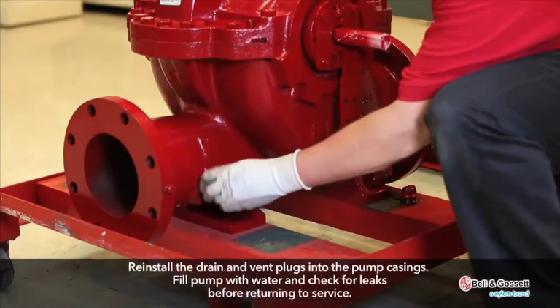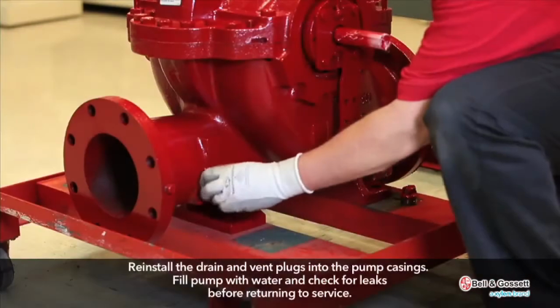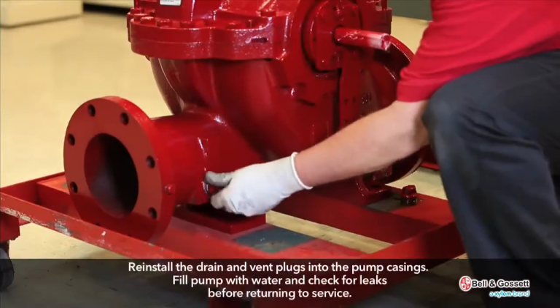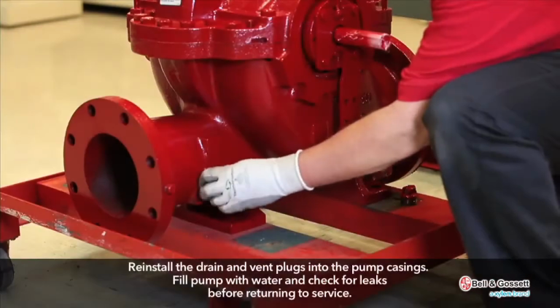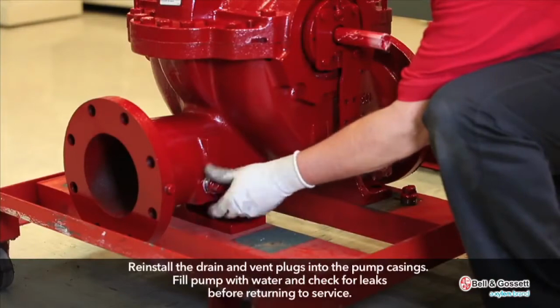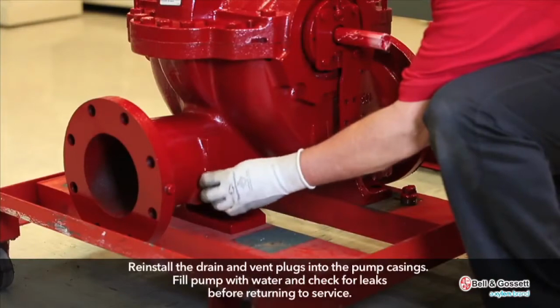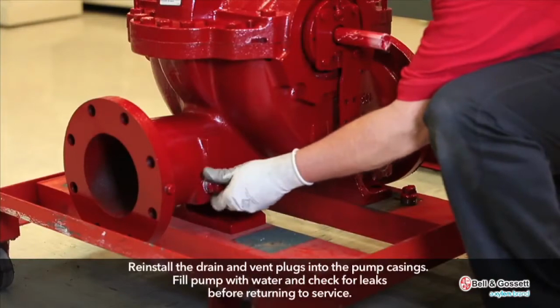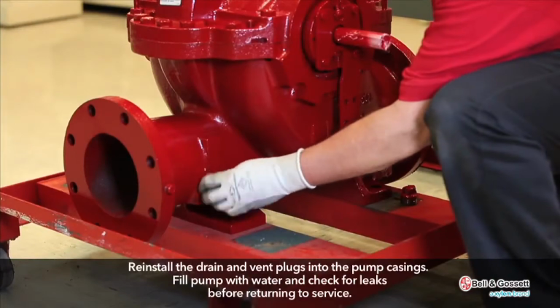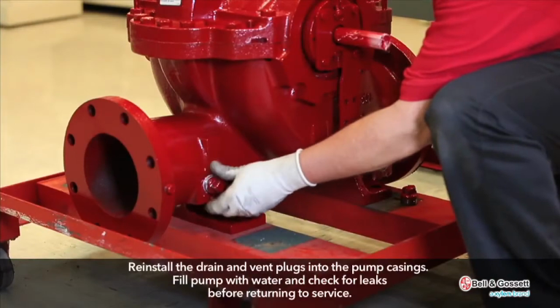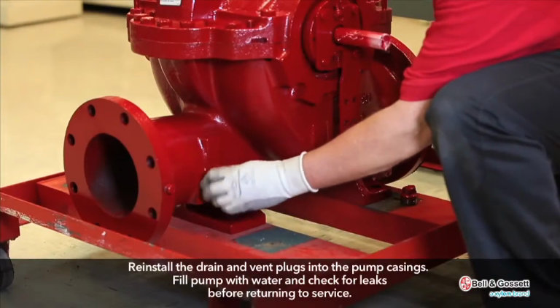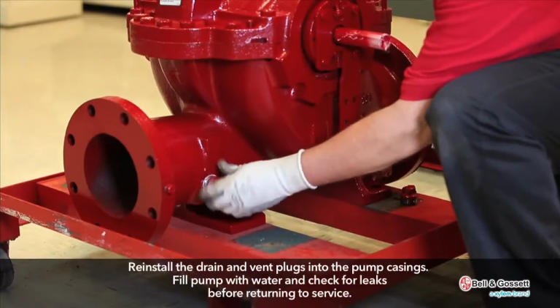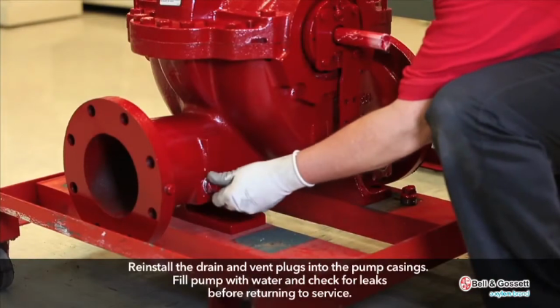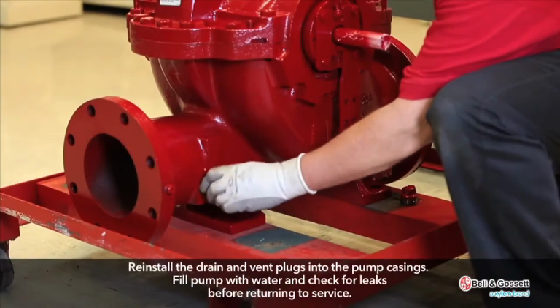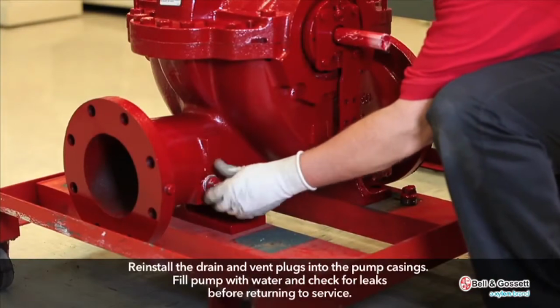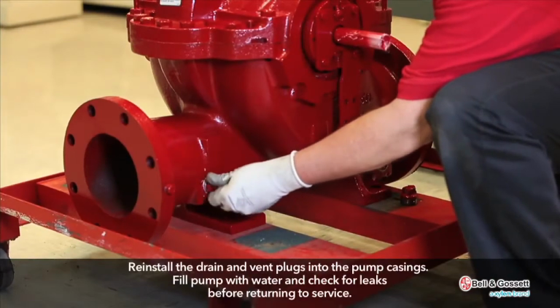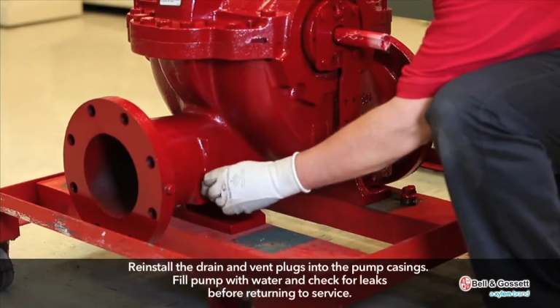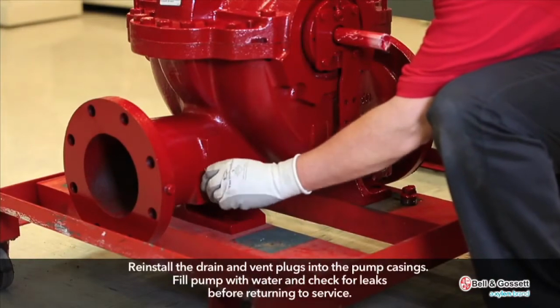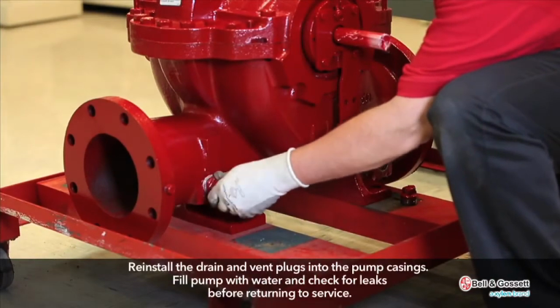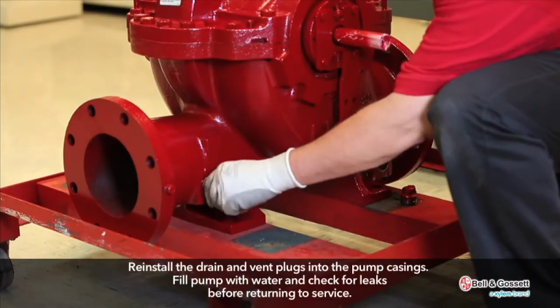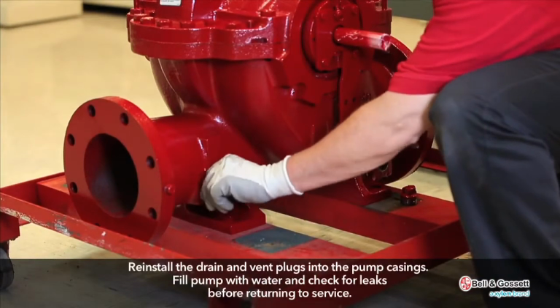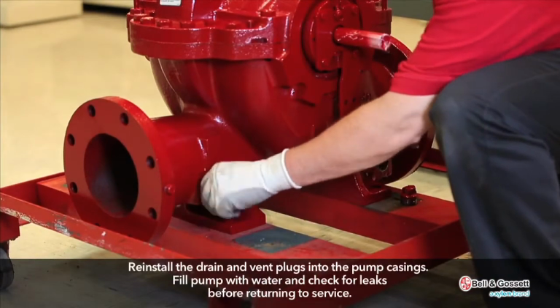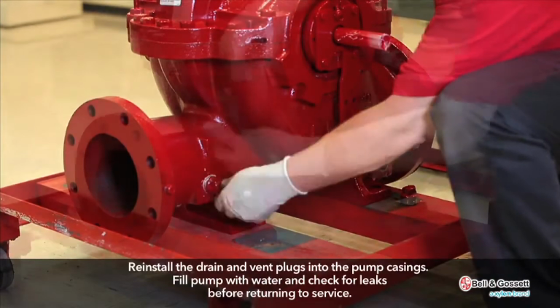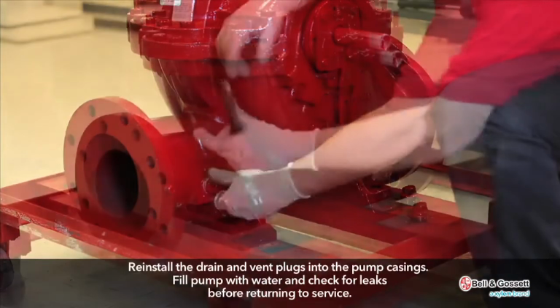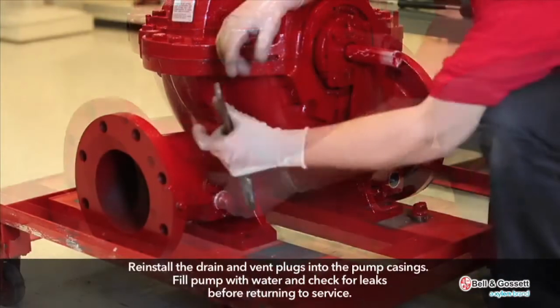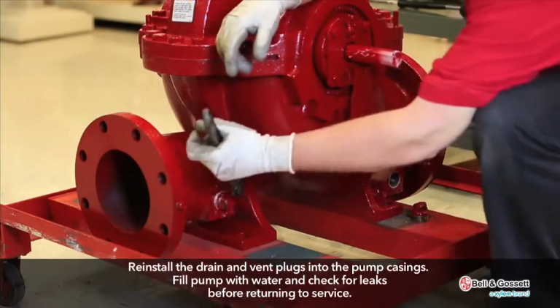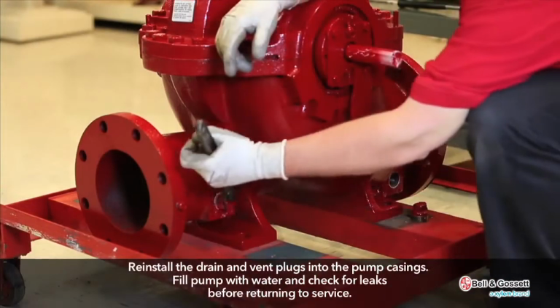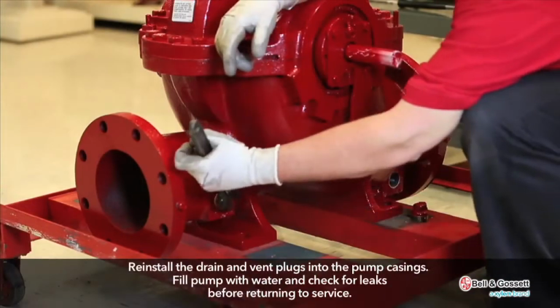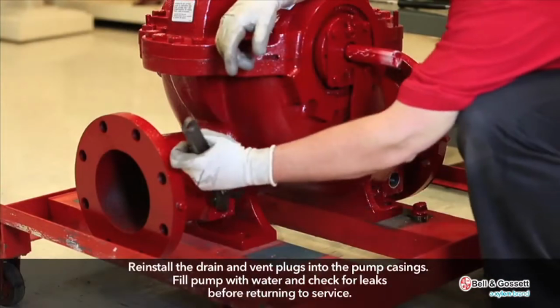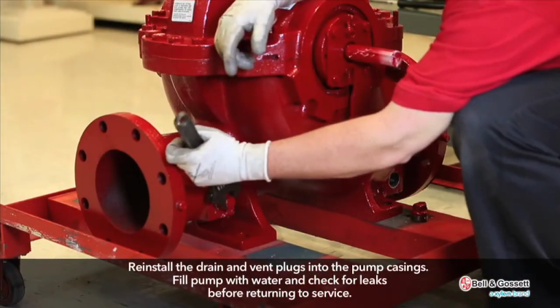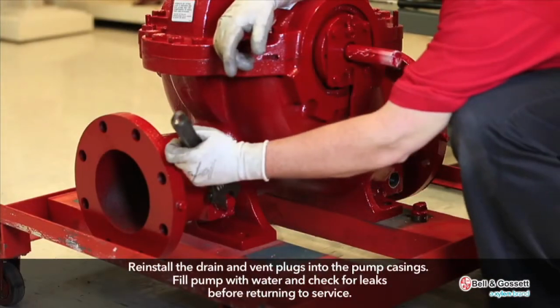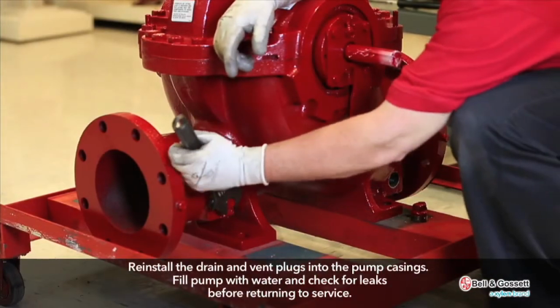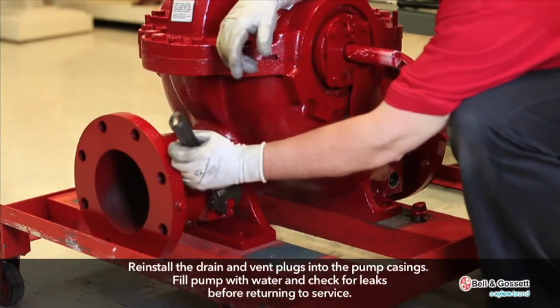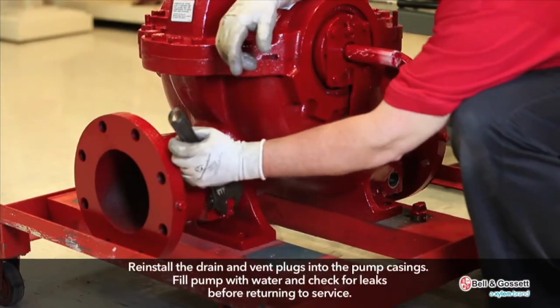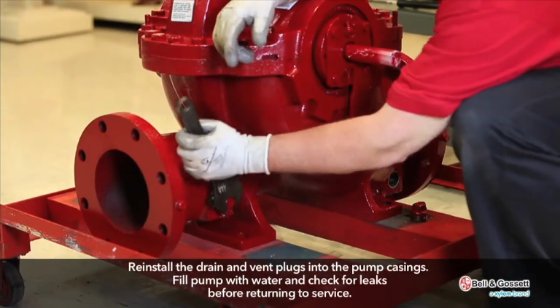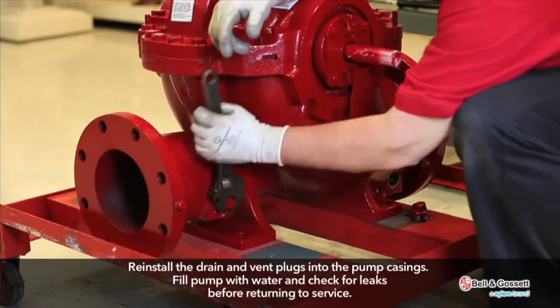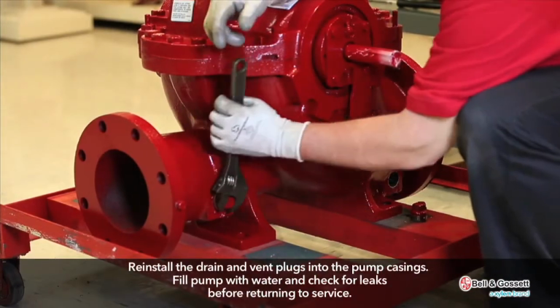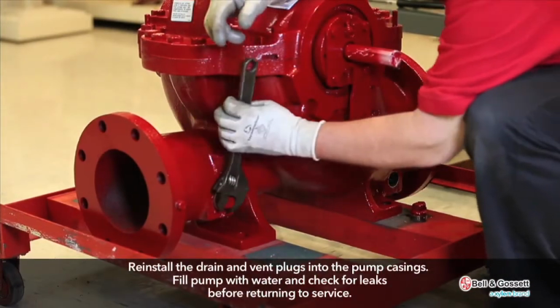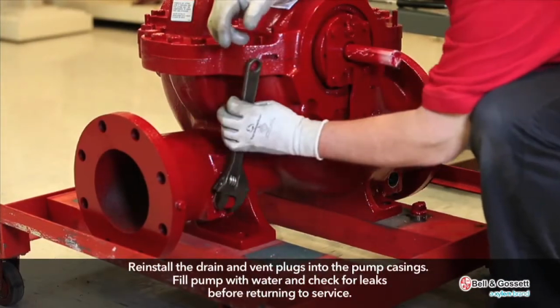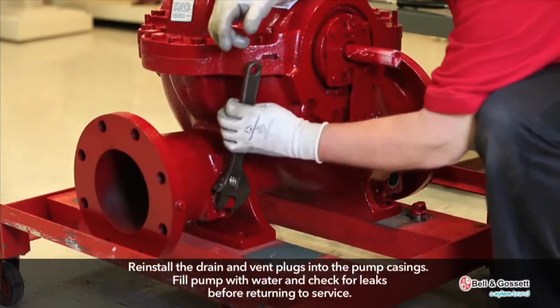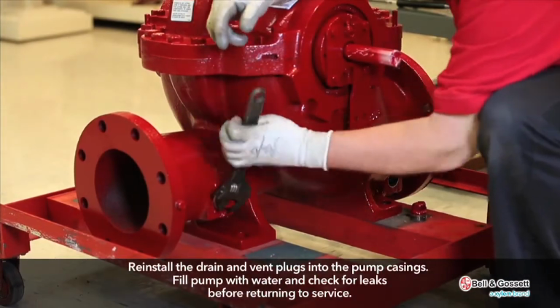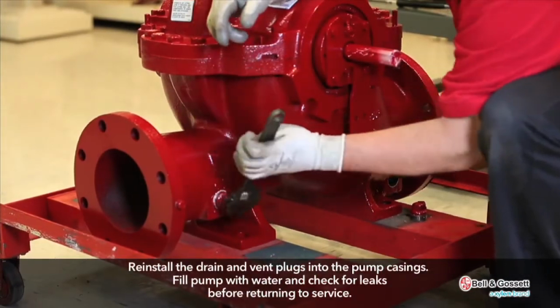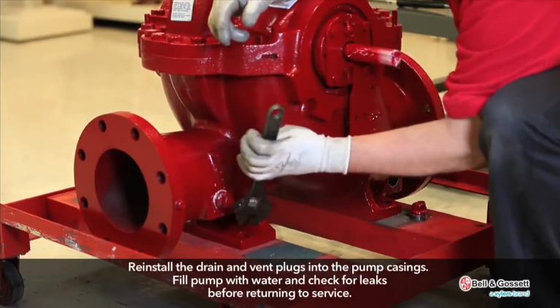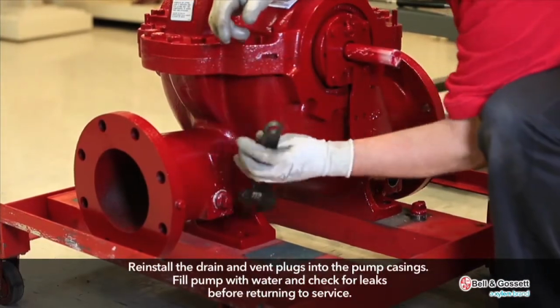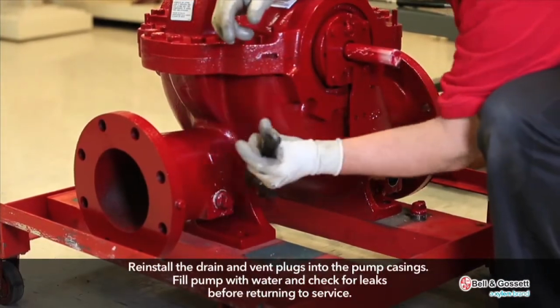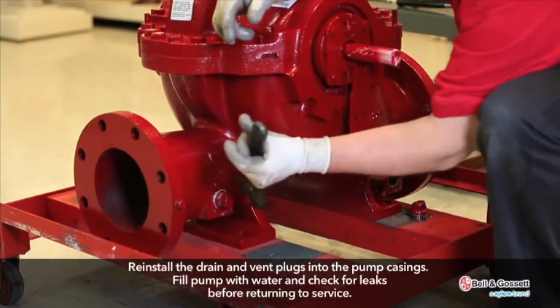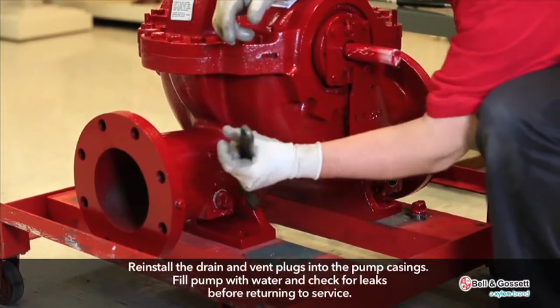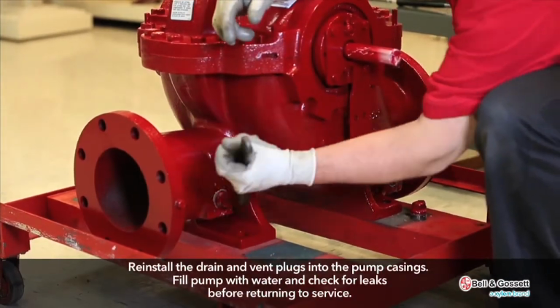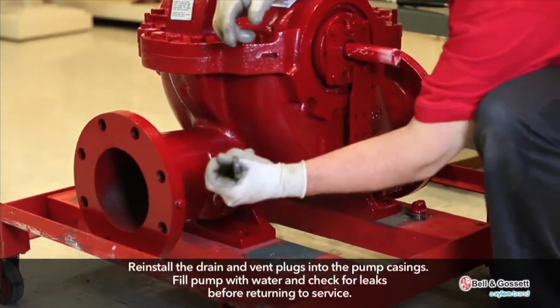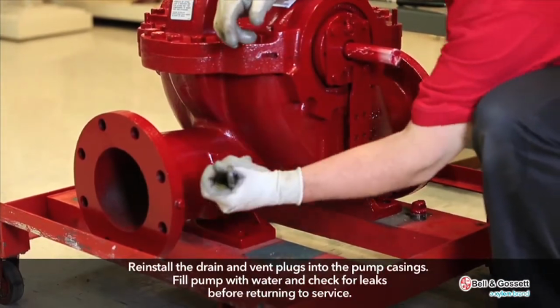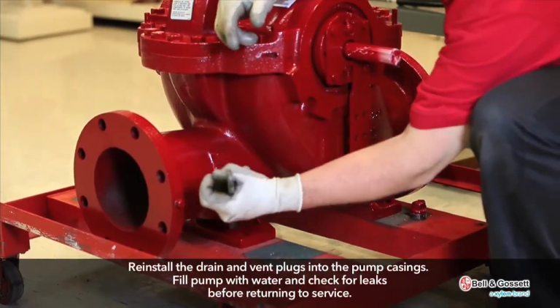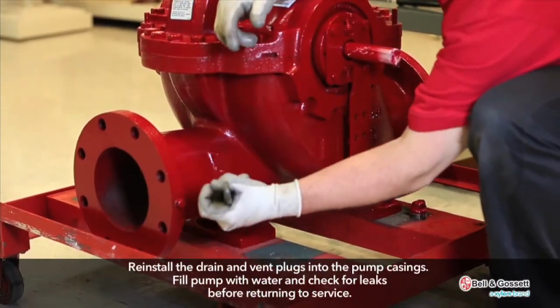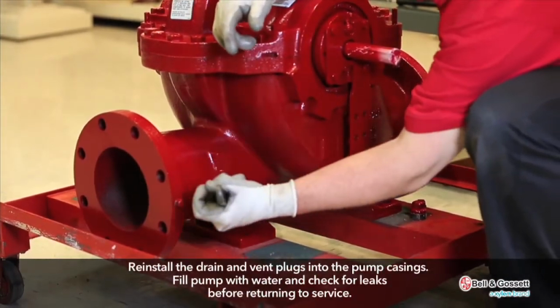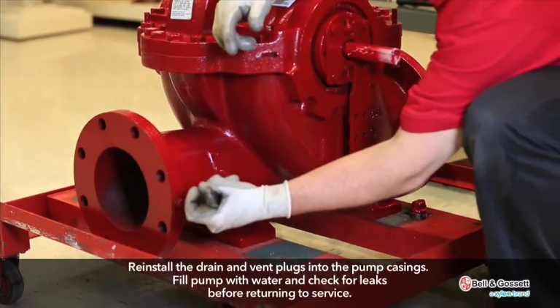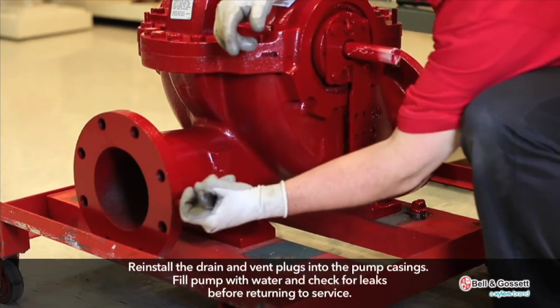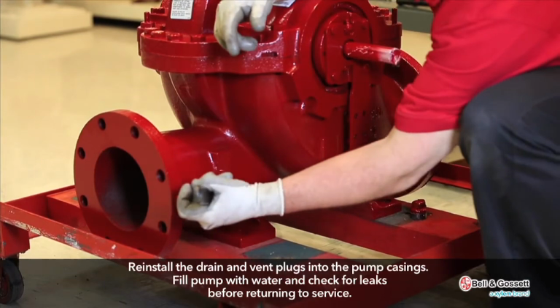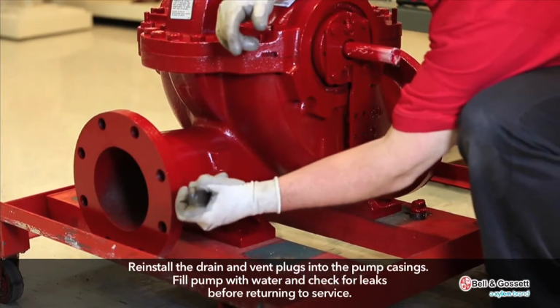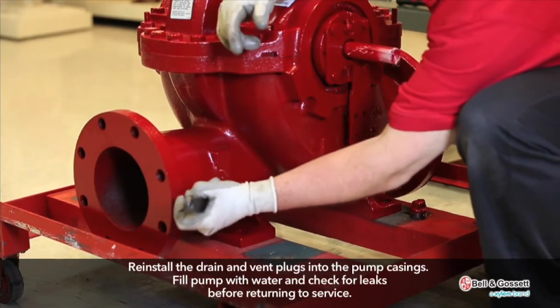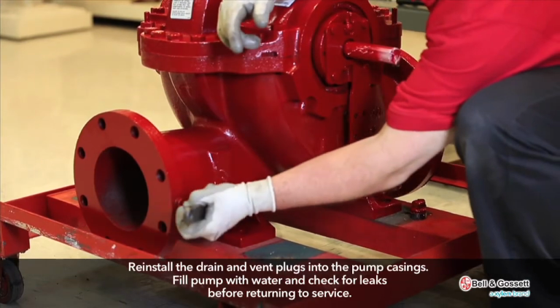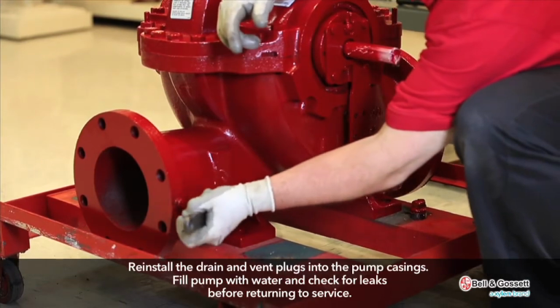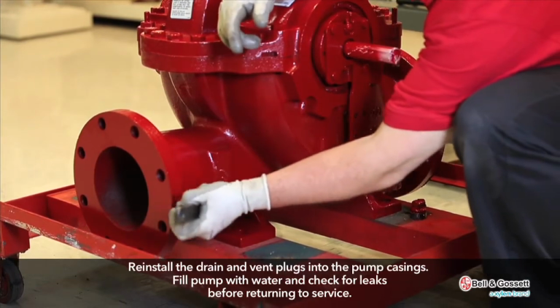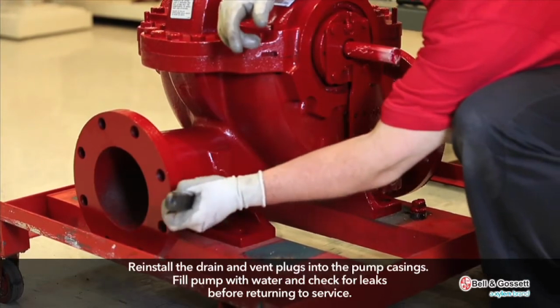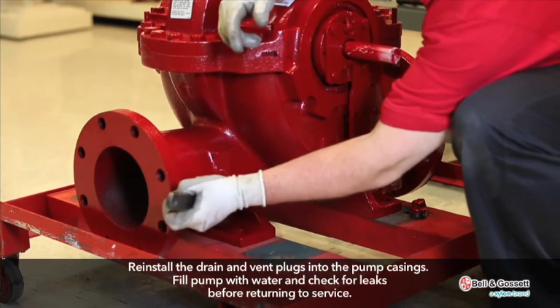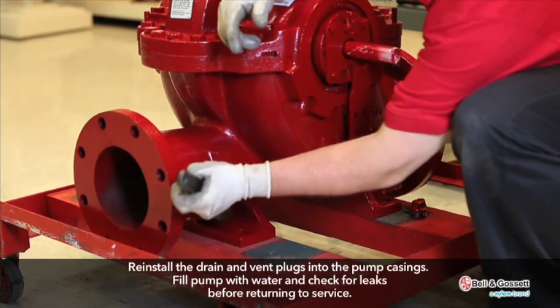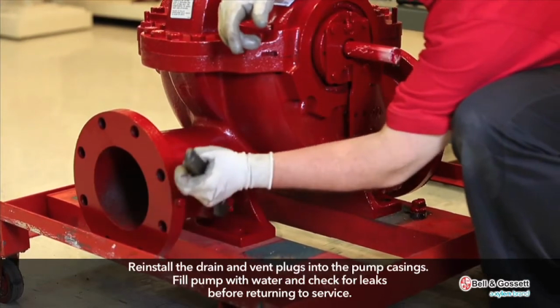Reinstall the drain and vent plugs into the pump casings. Fill the pump with water and check for leaks before returning to service.